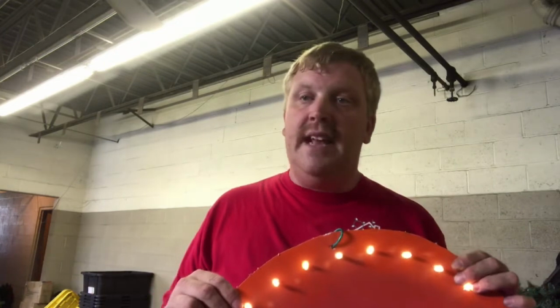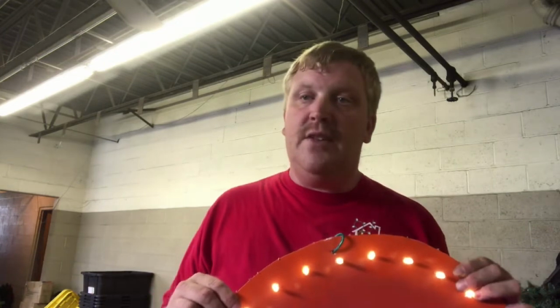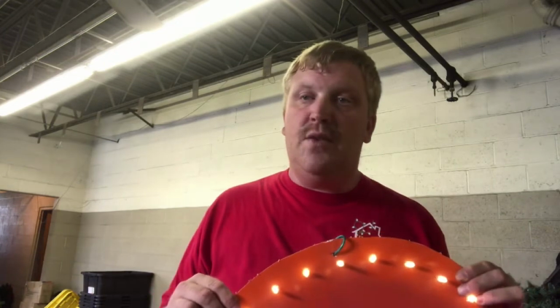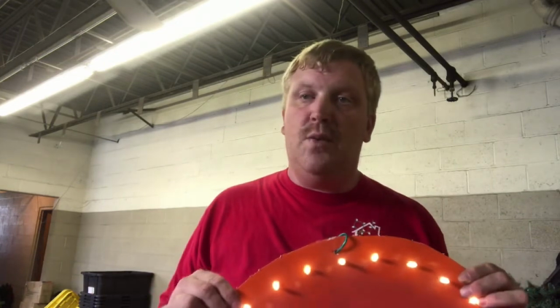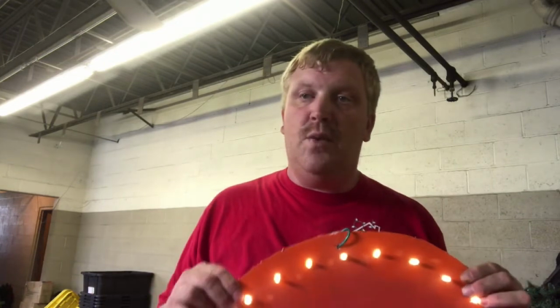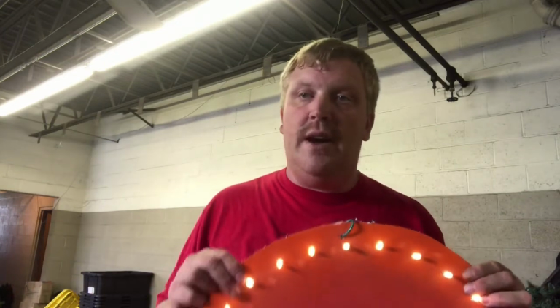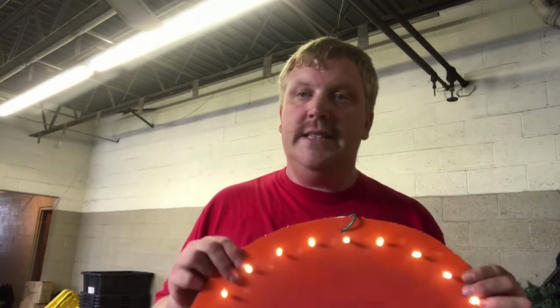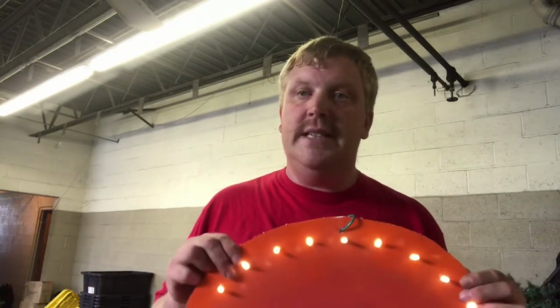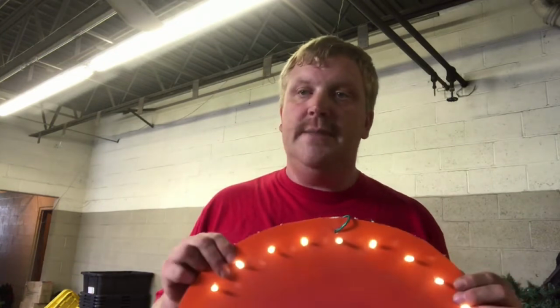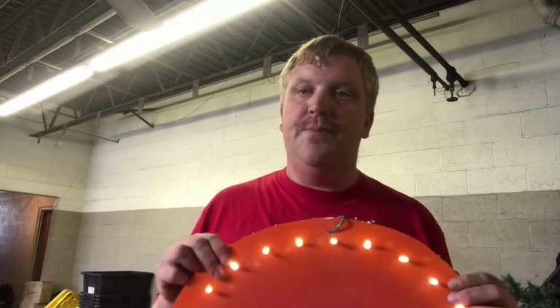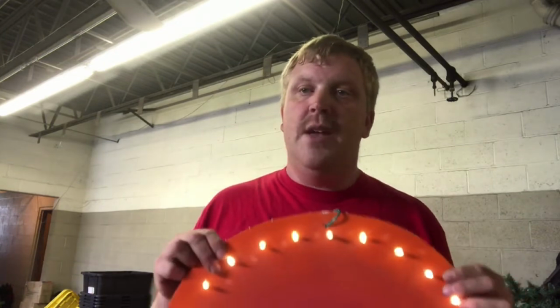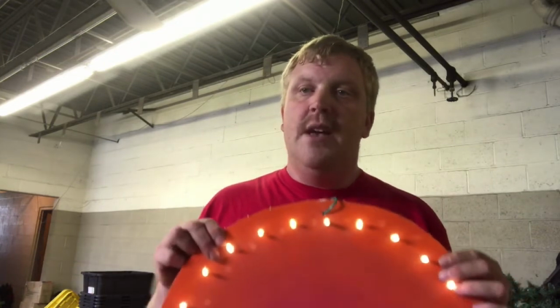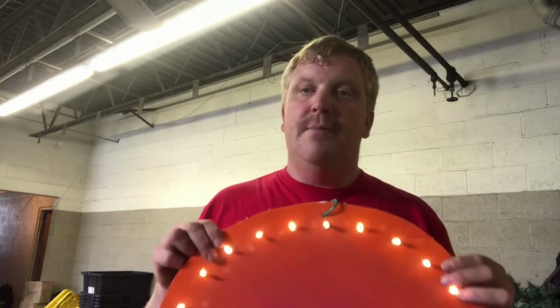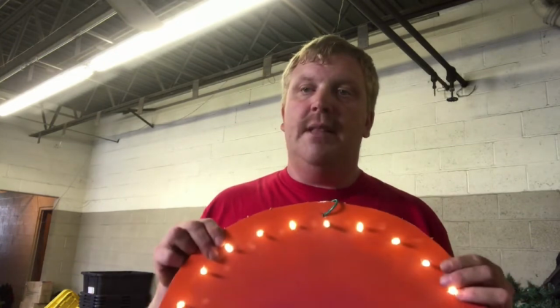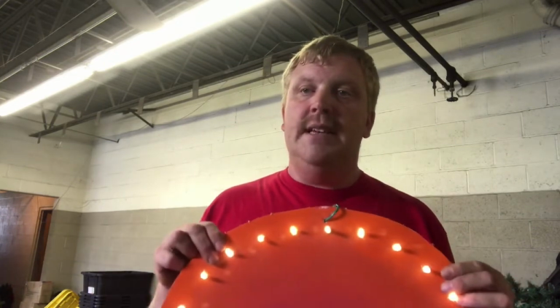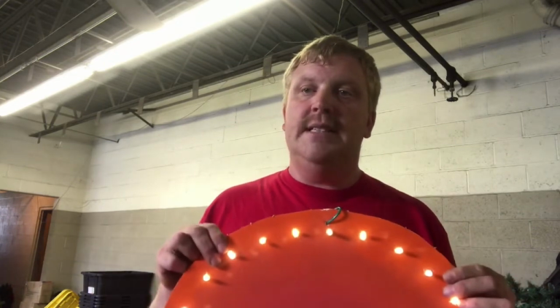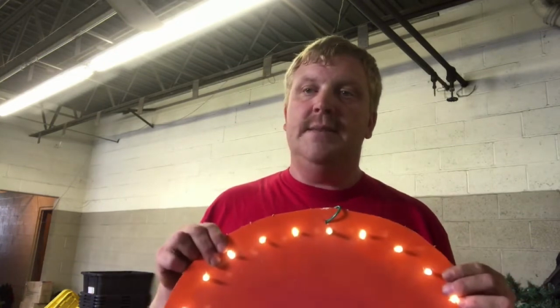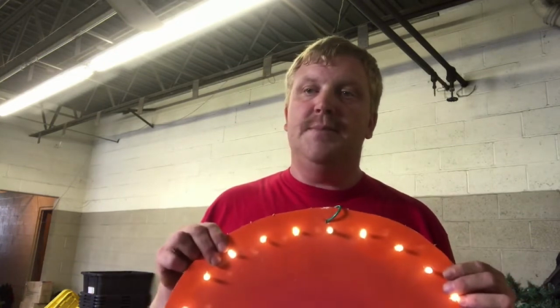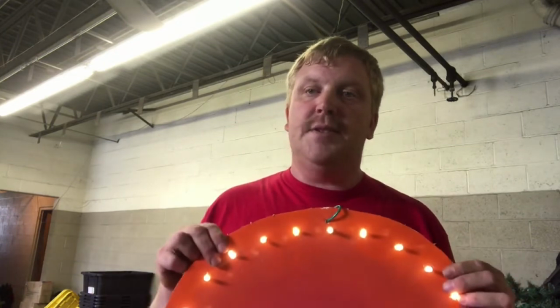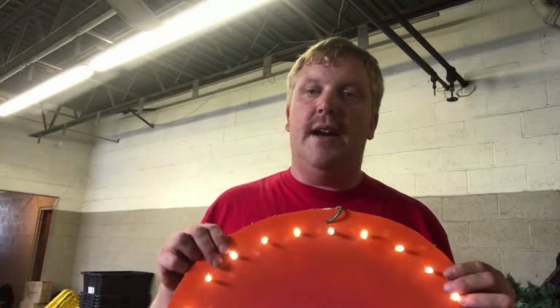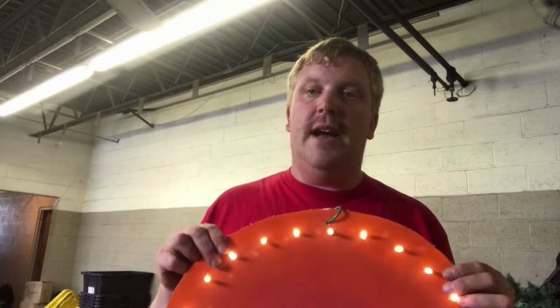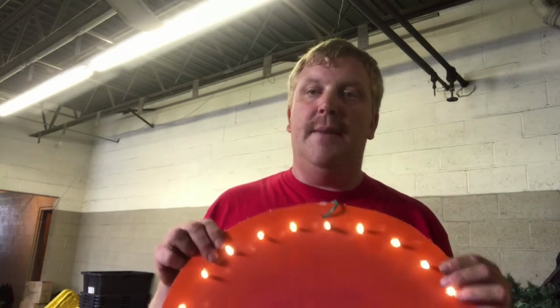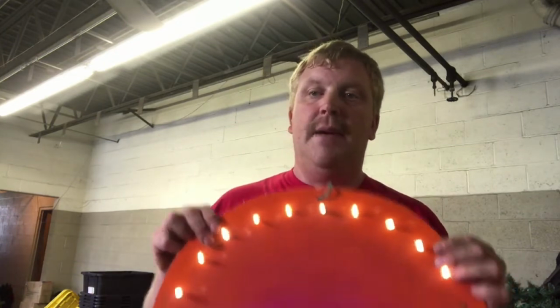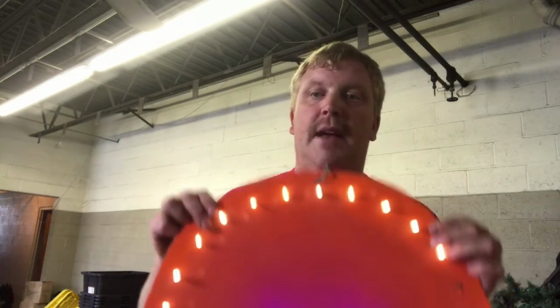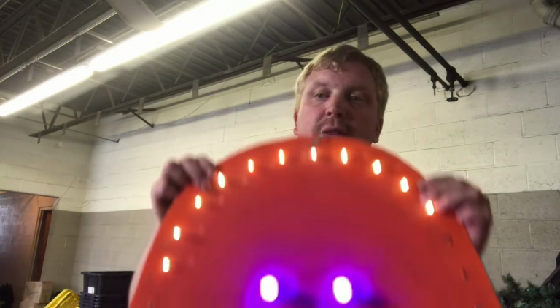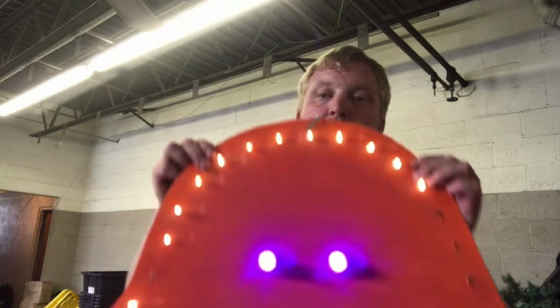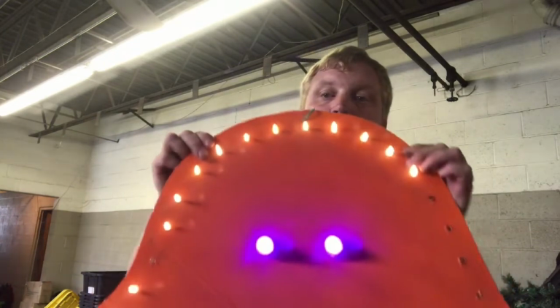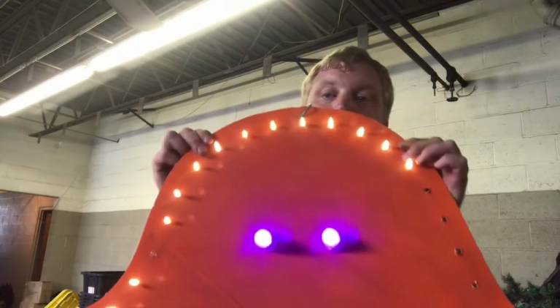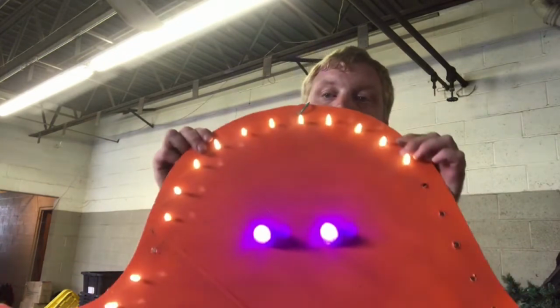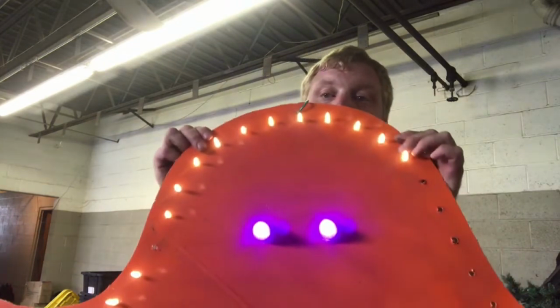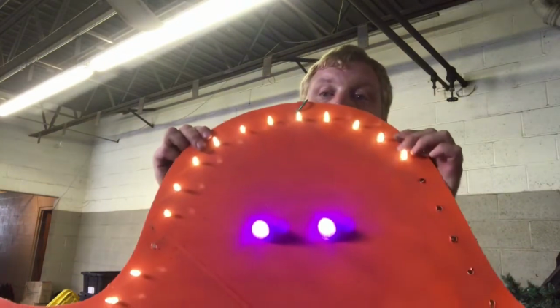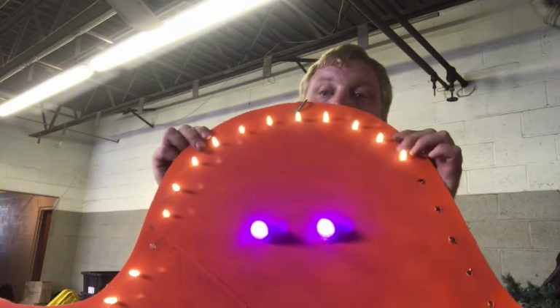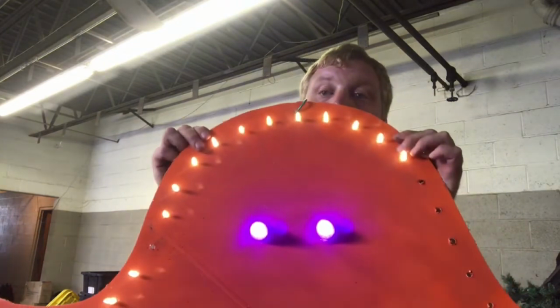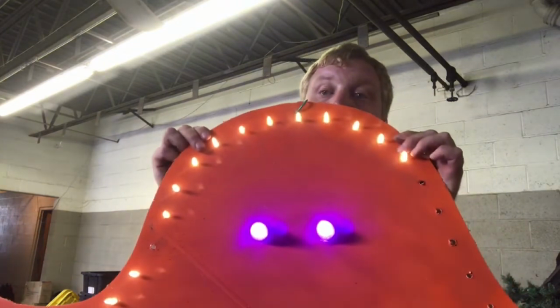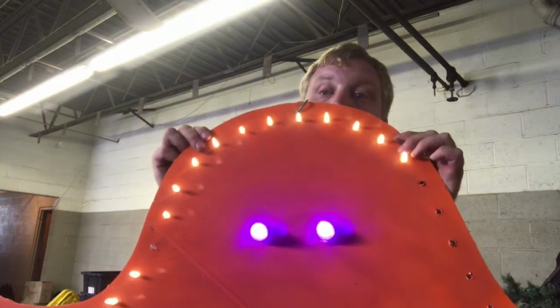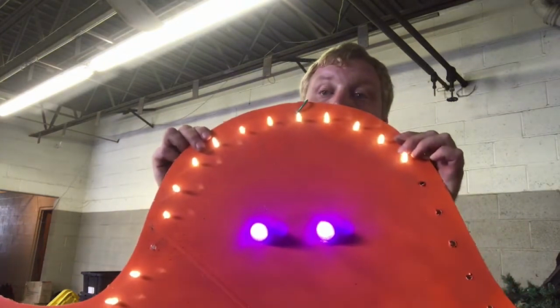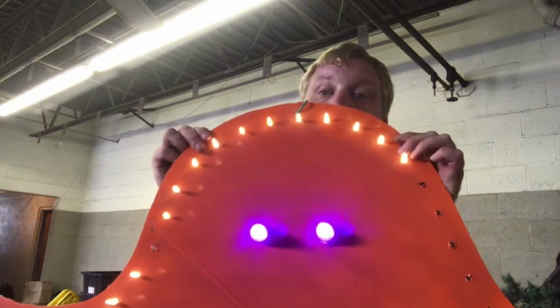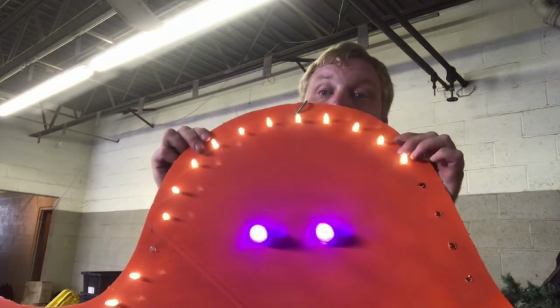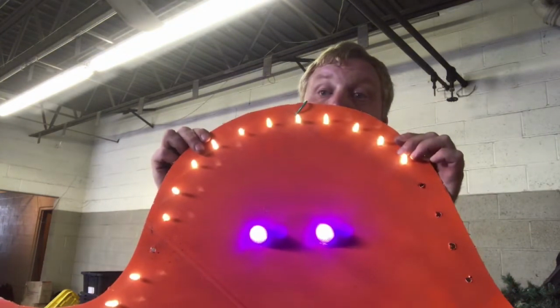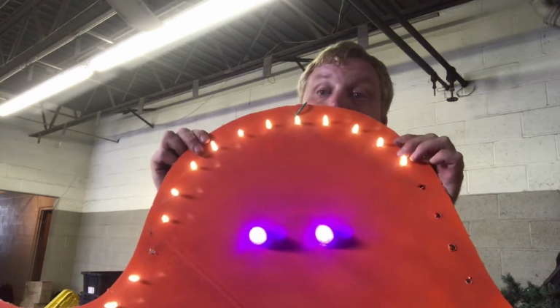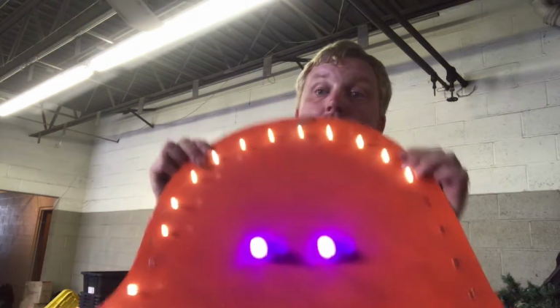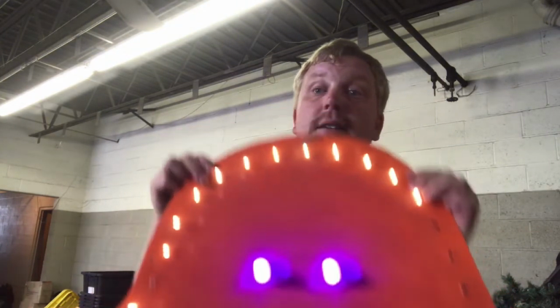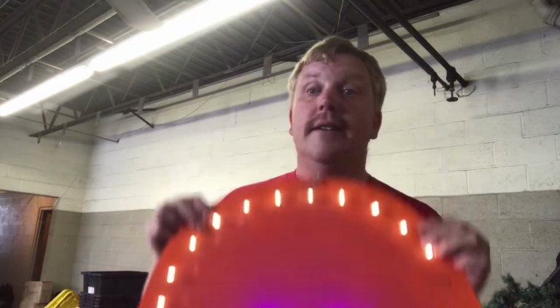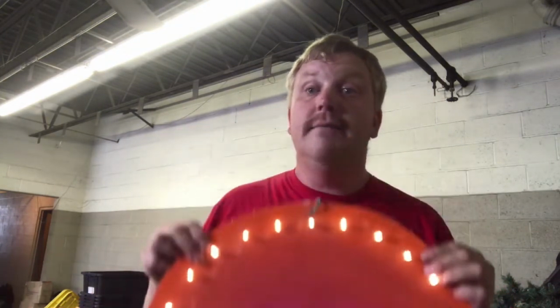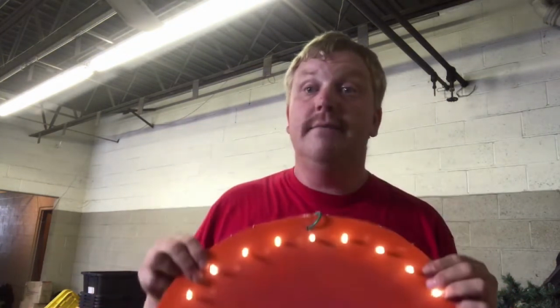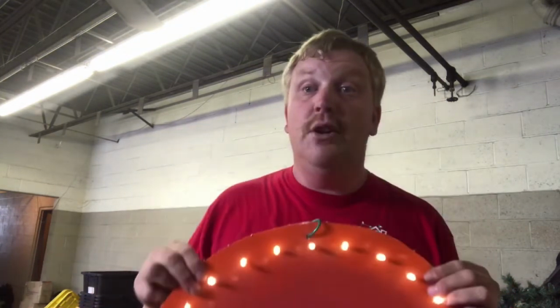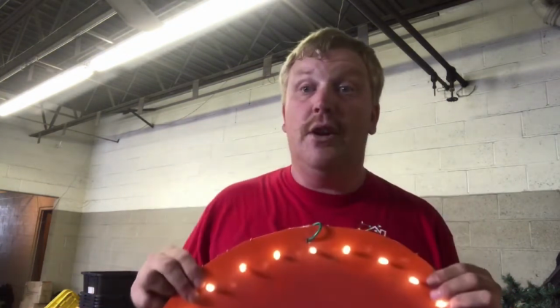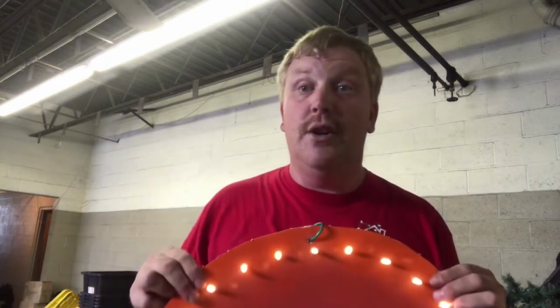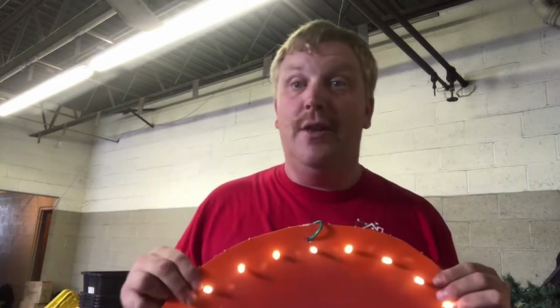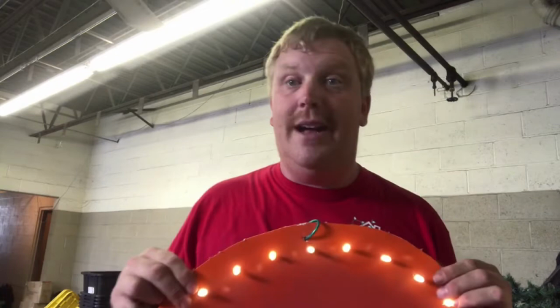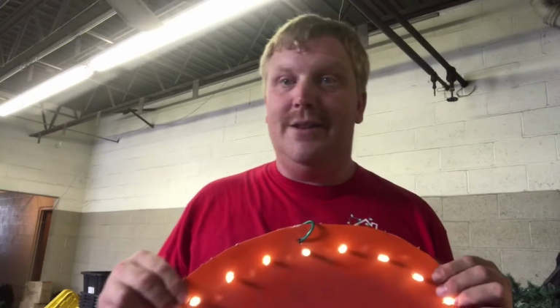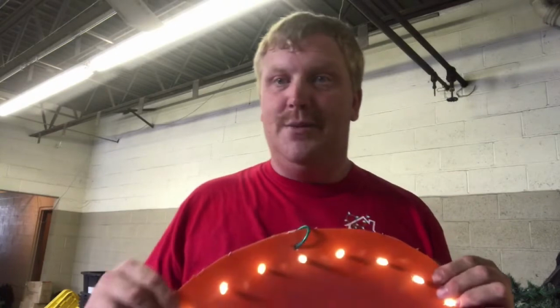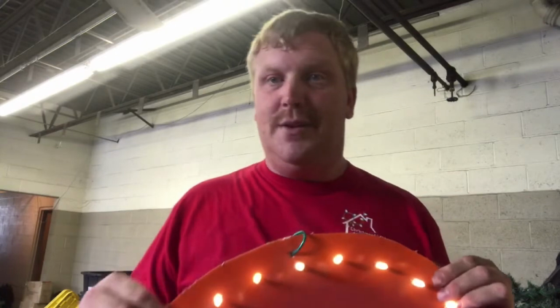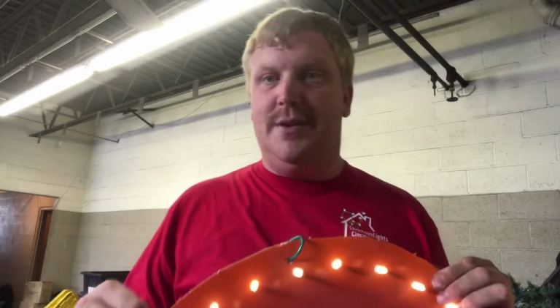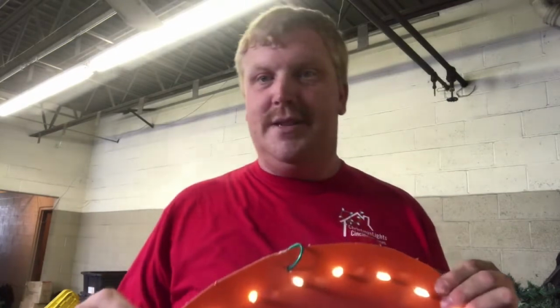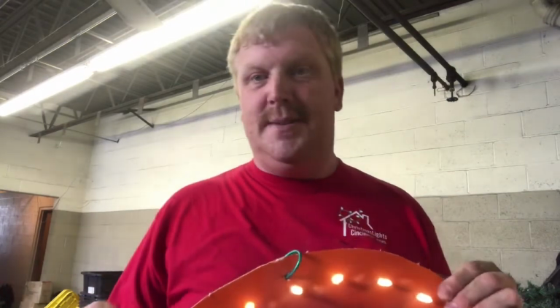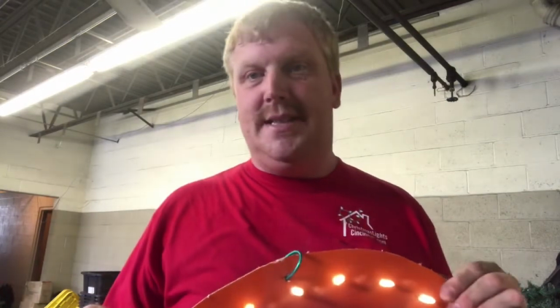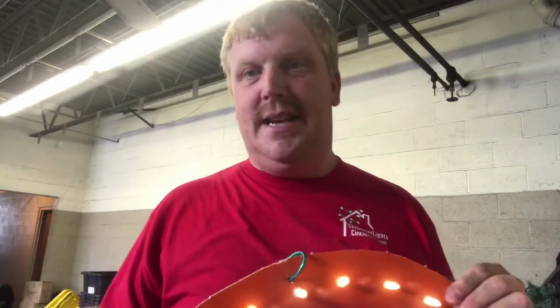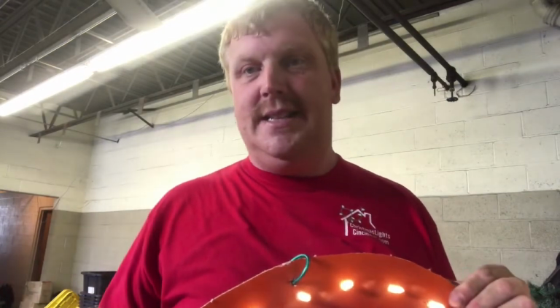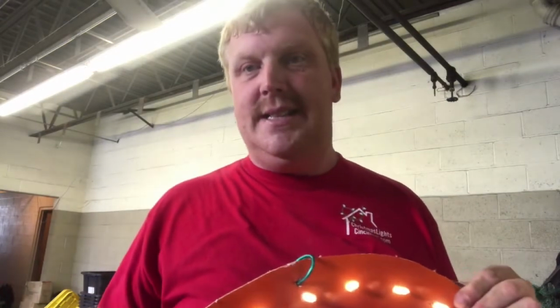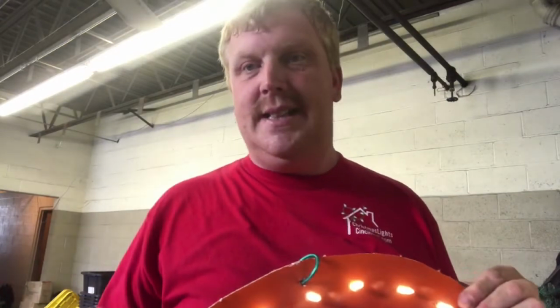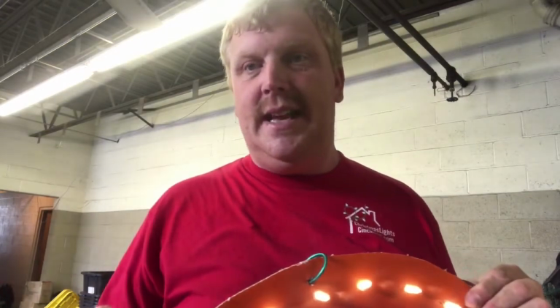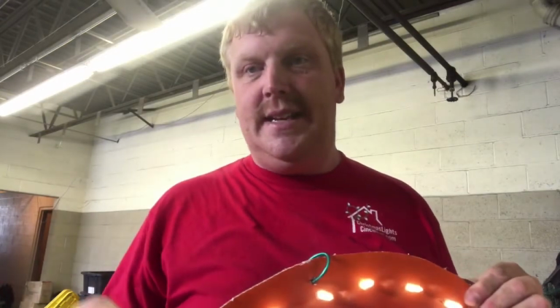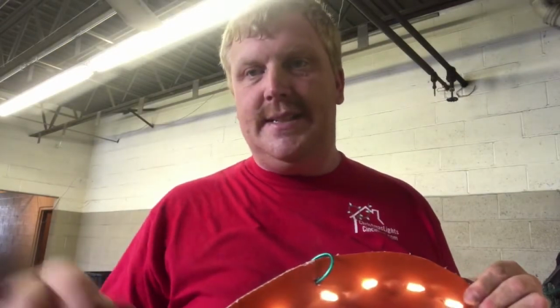Thanks for watching. Please subscribe, and remember, you can do lots with Christmas lights. Thanks!